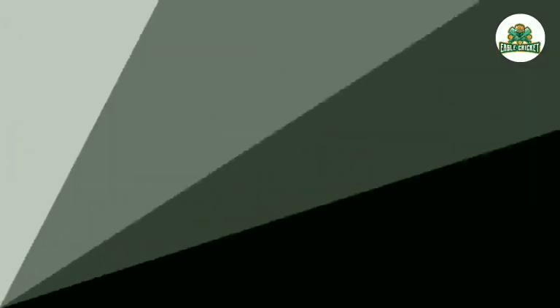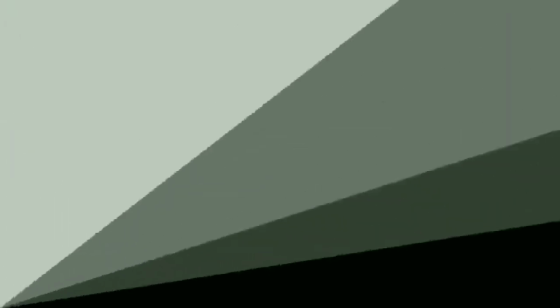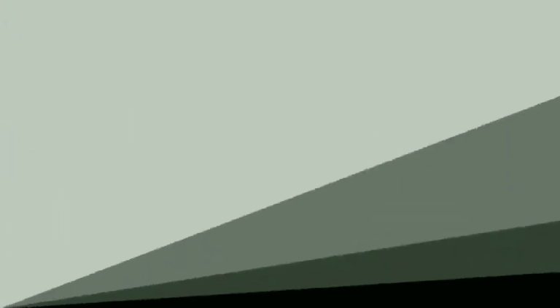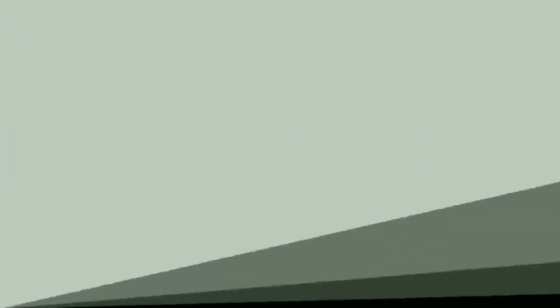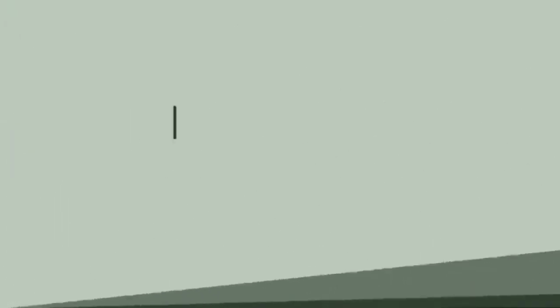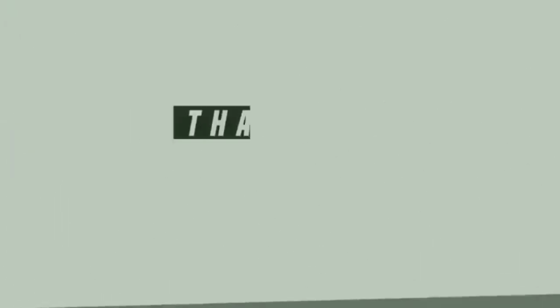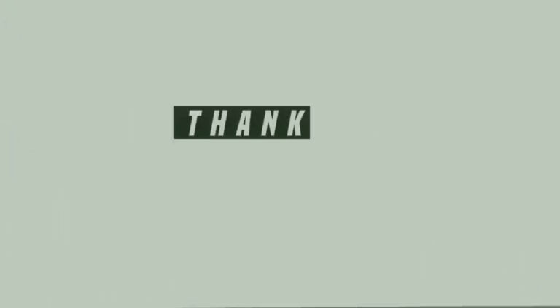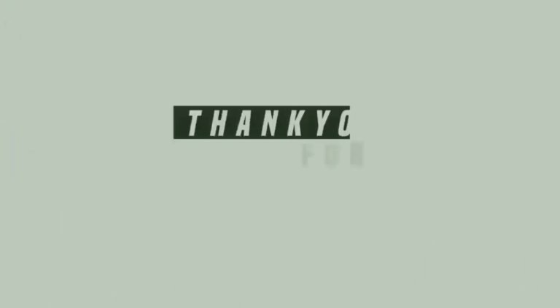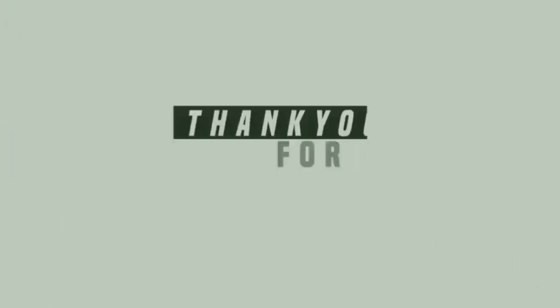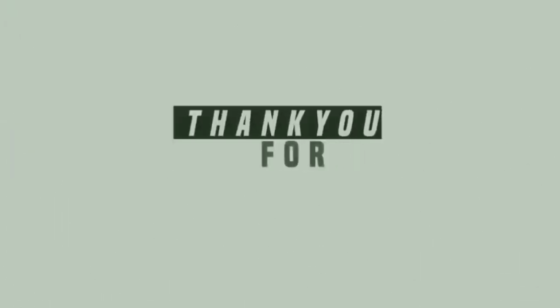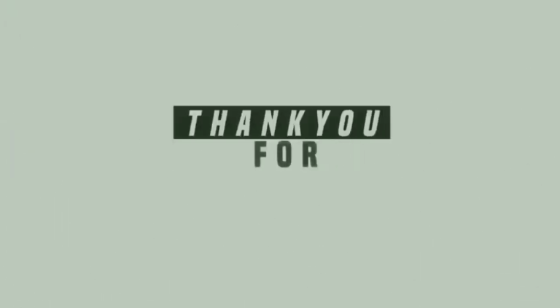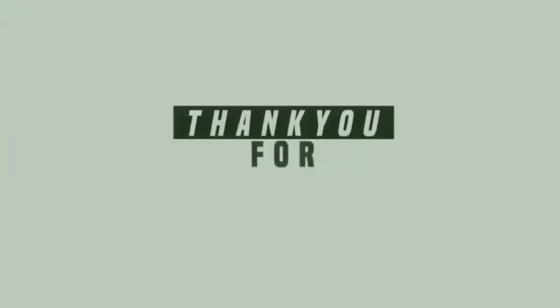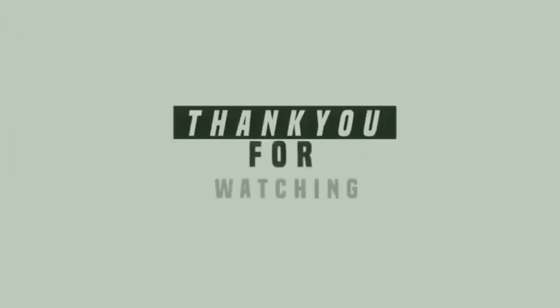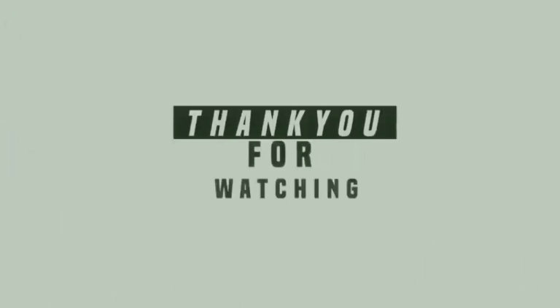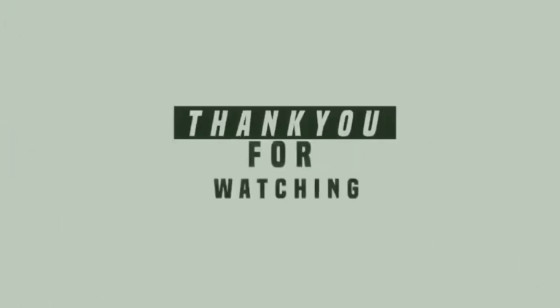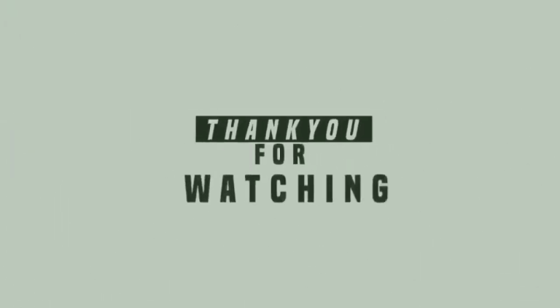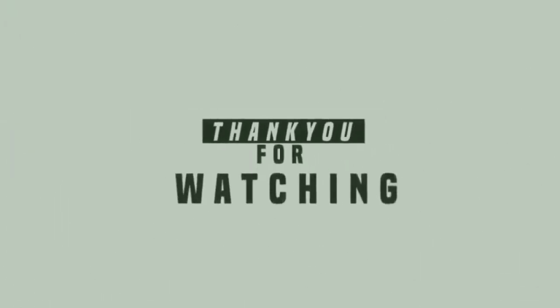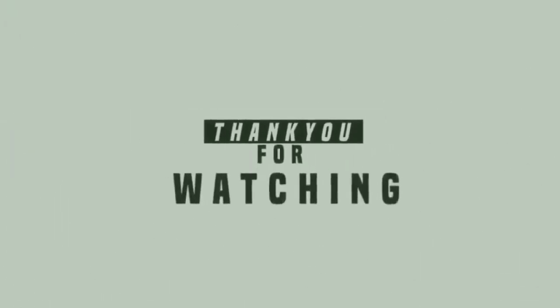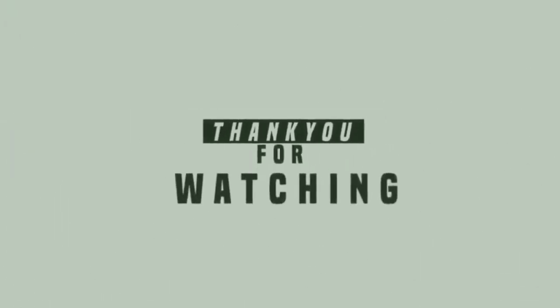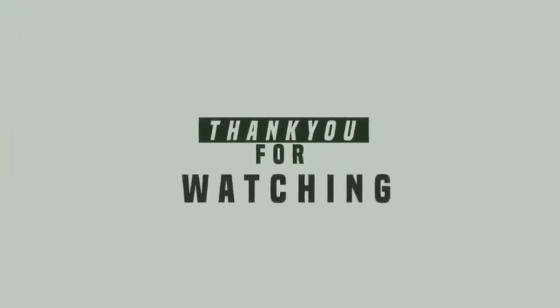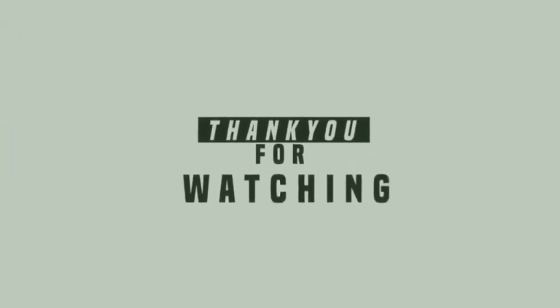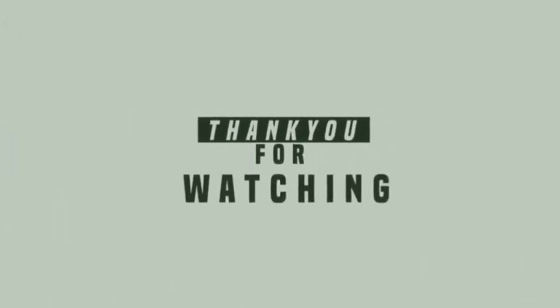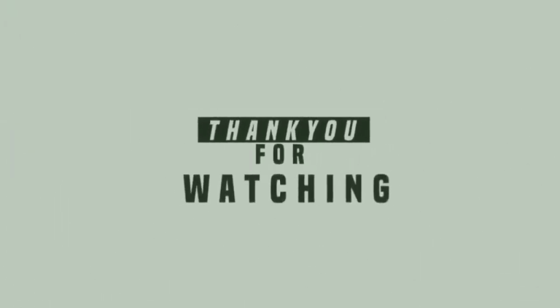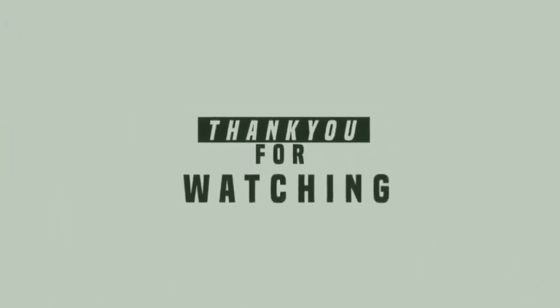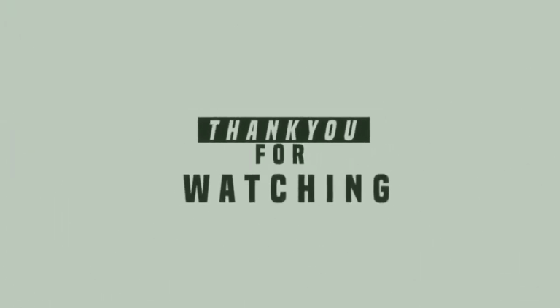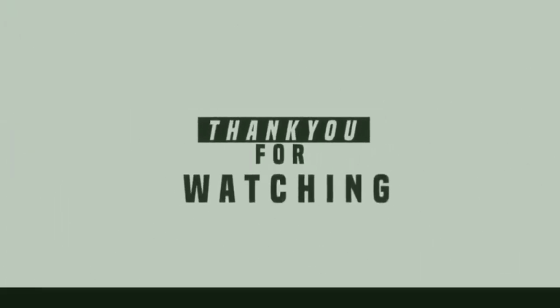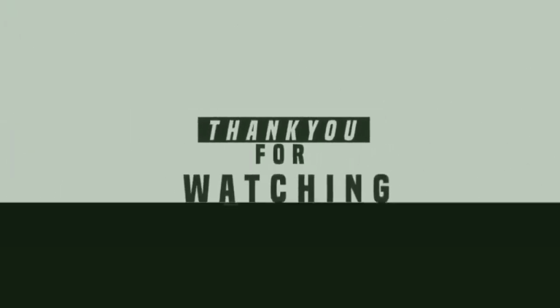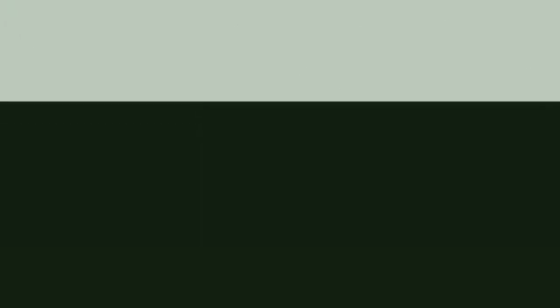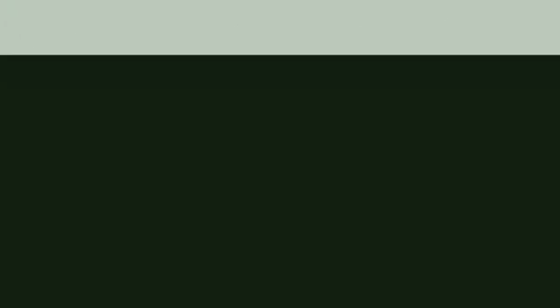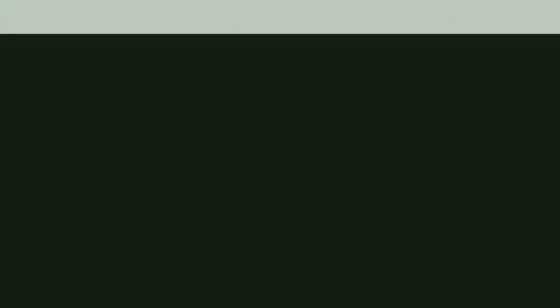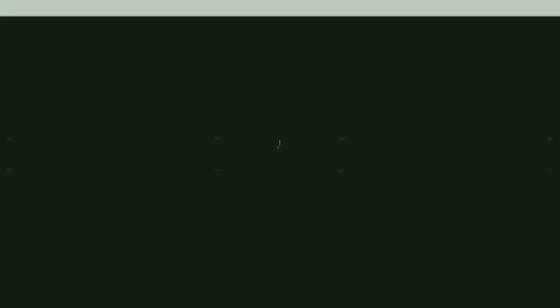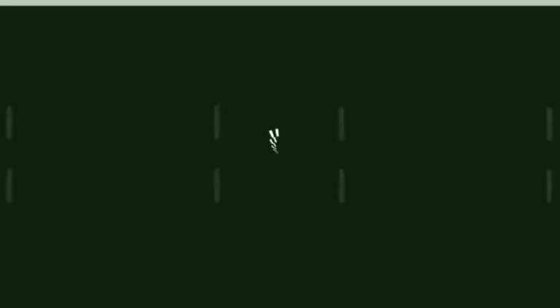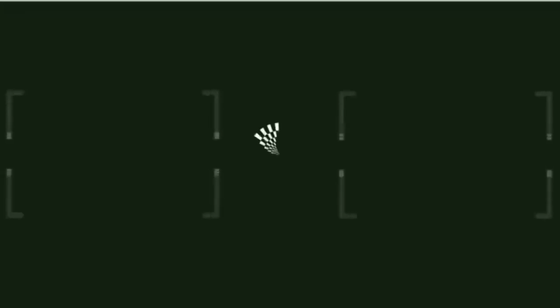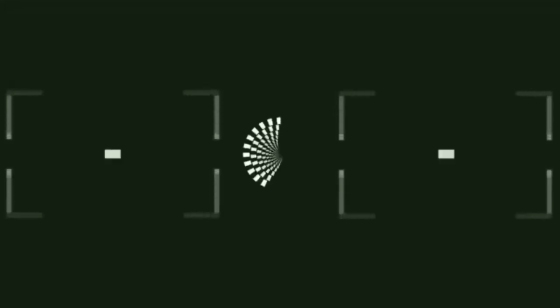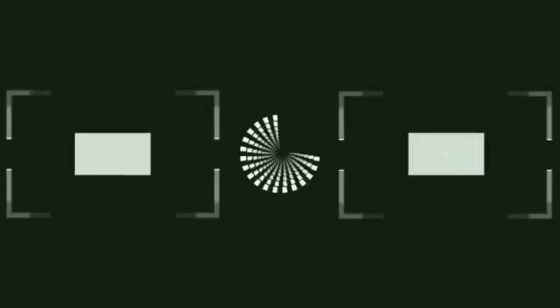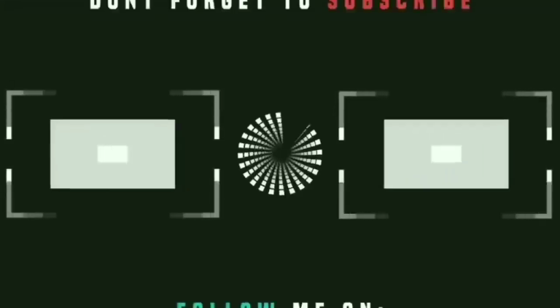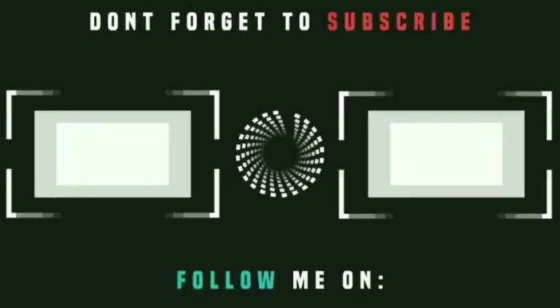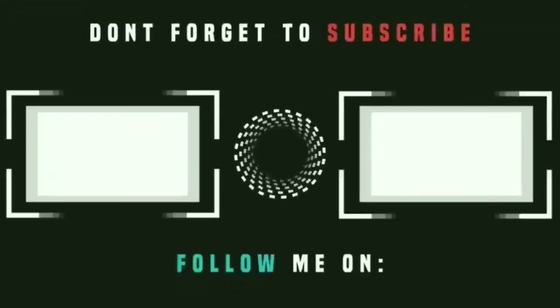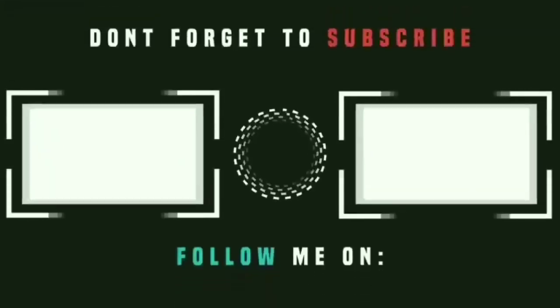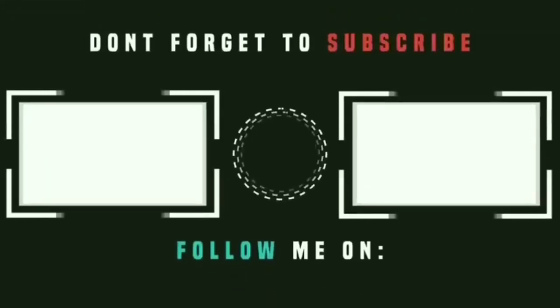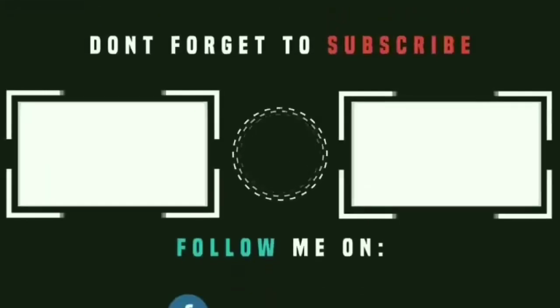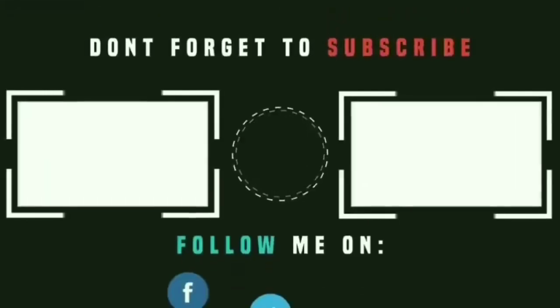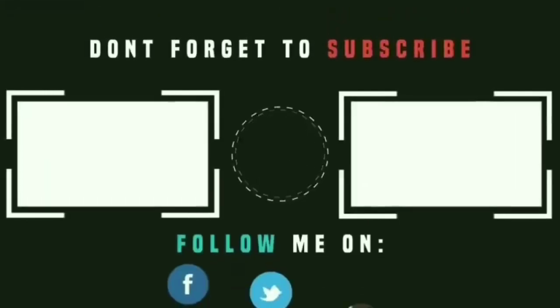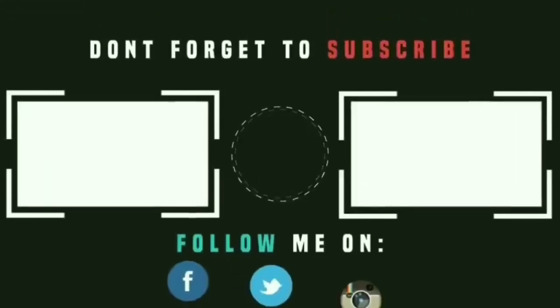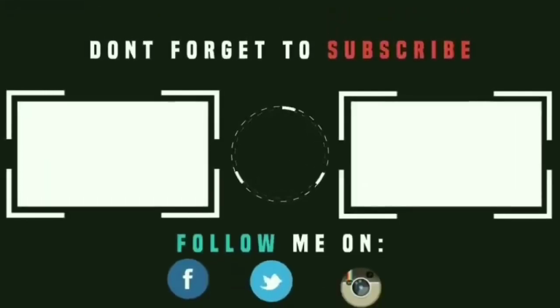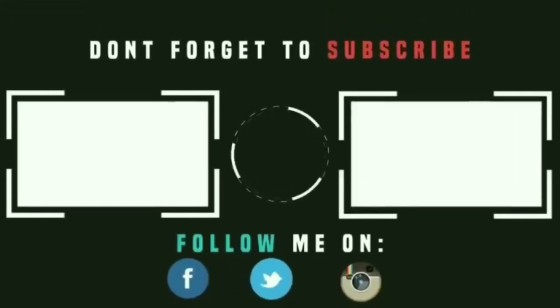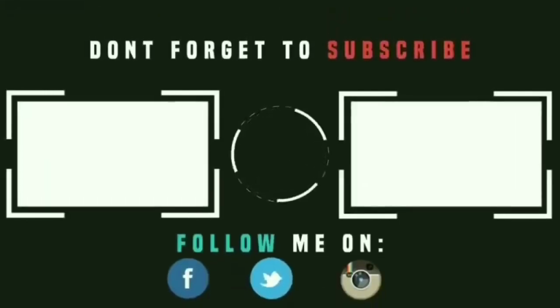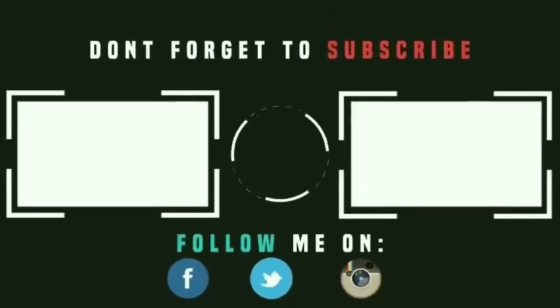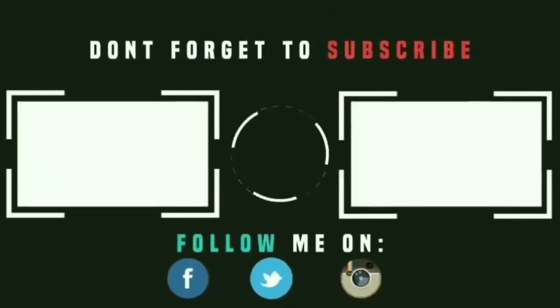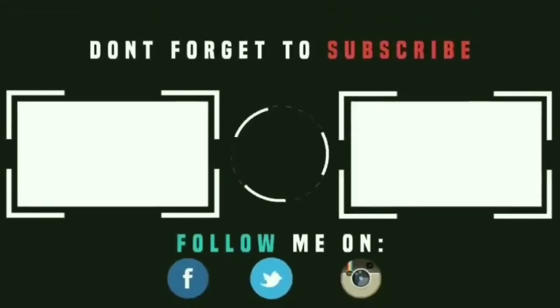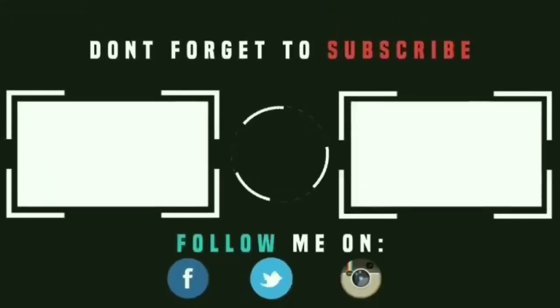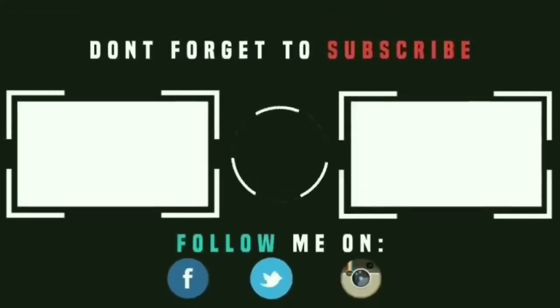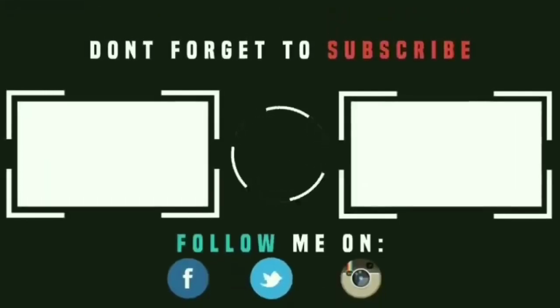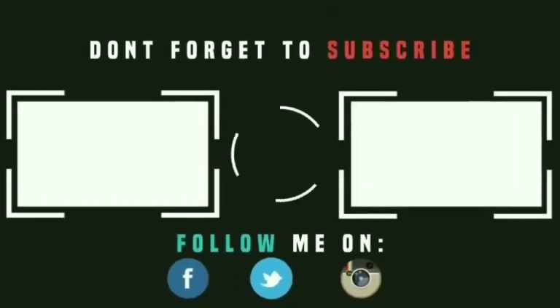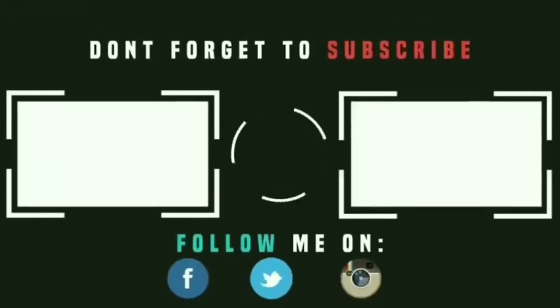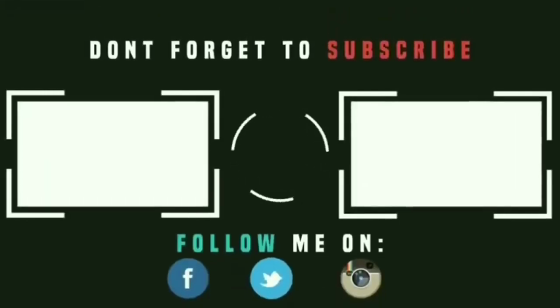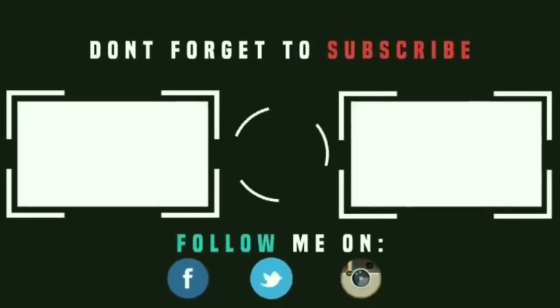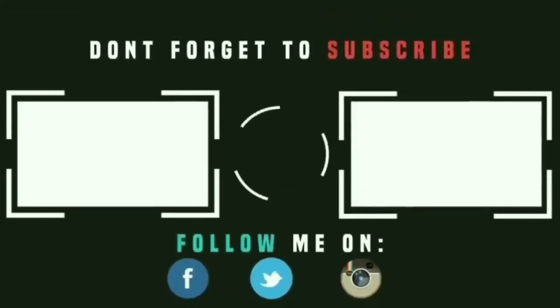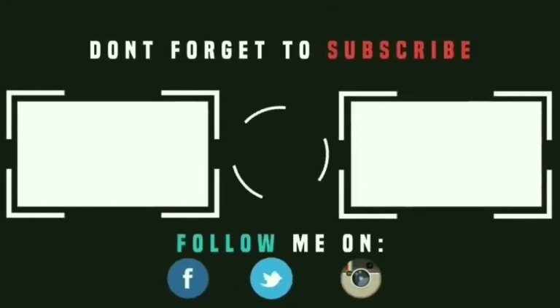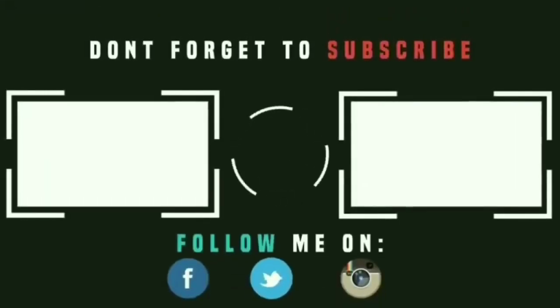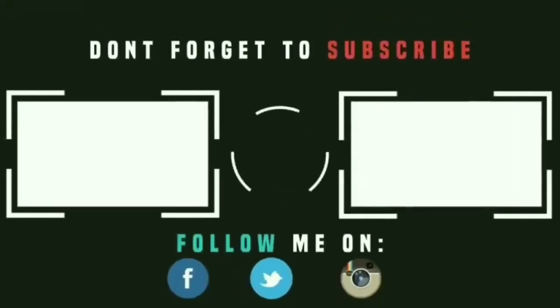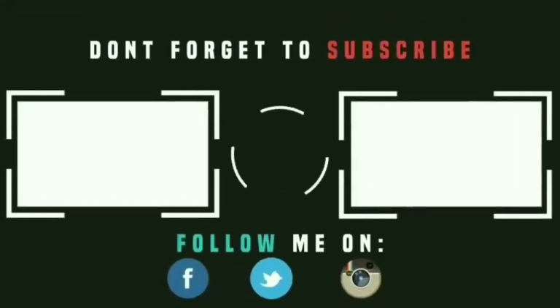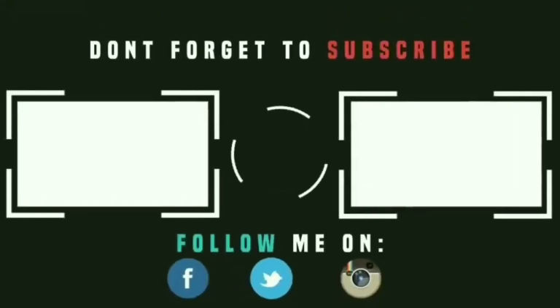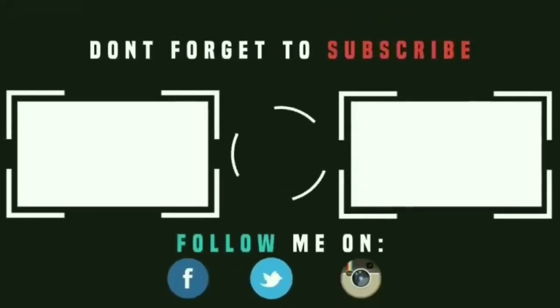We hope you have liked the video. Don't forget to share this video with your friends and family. Thank you, see you in the next video.